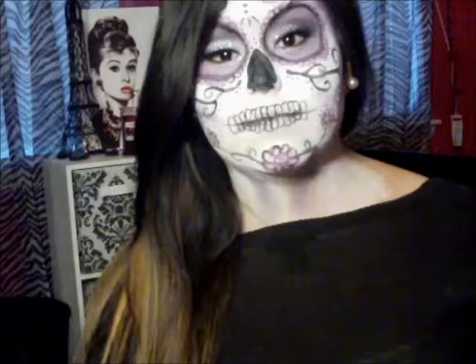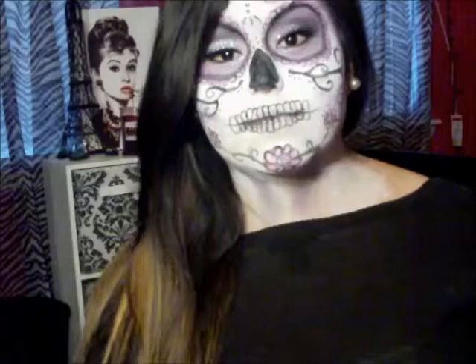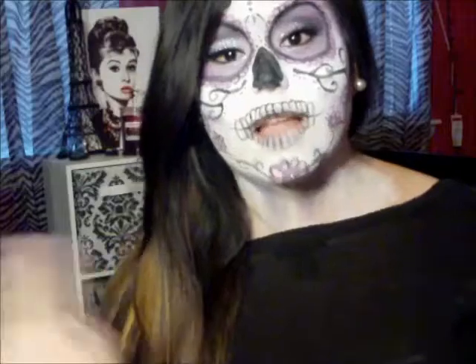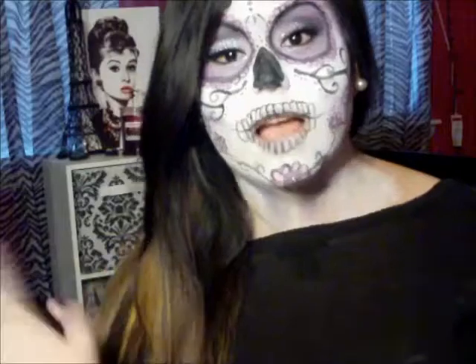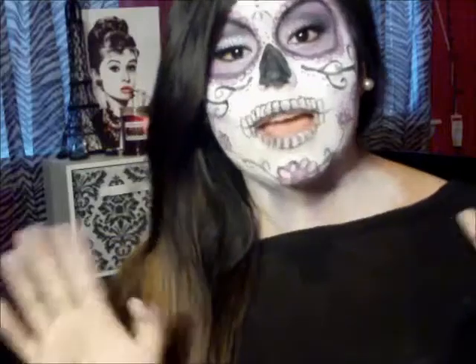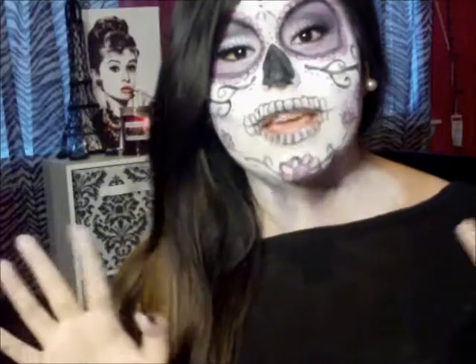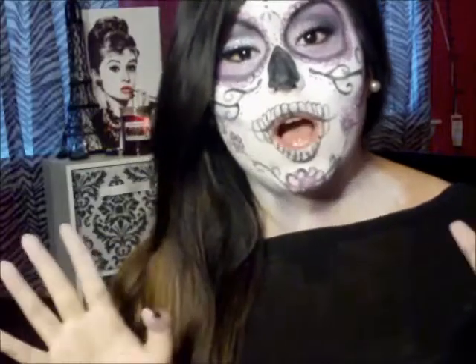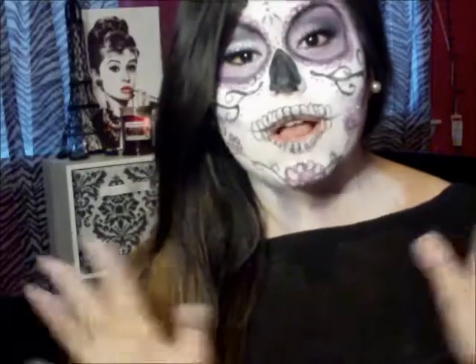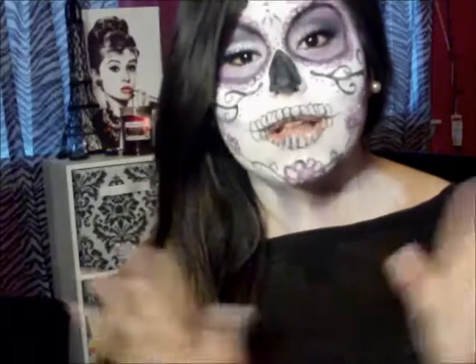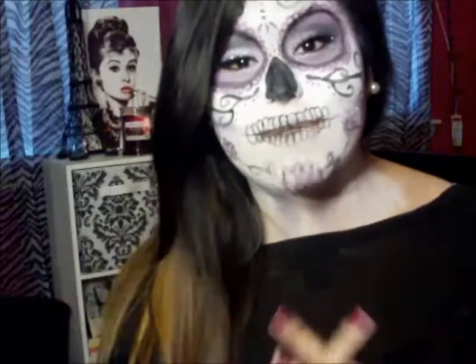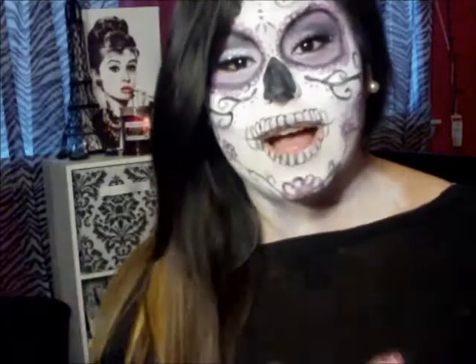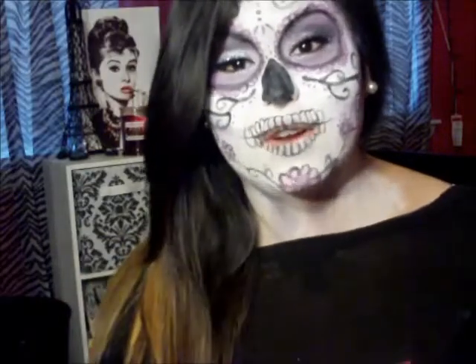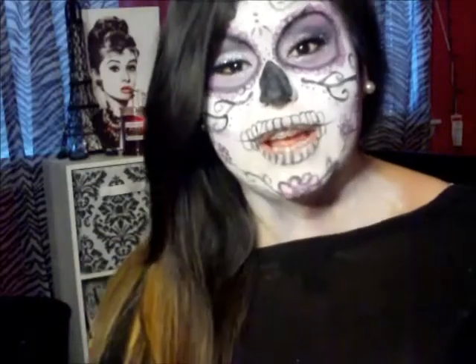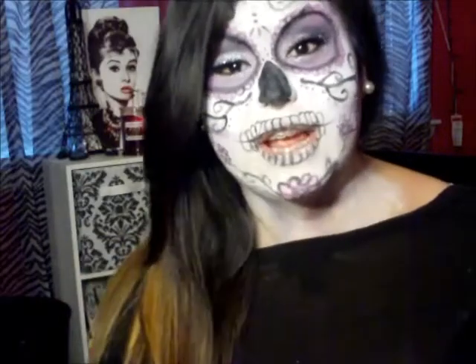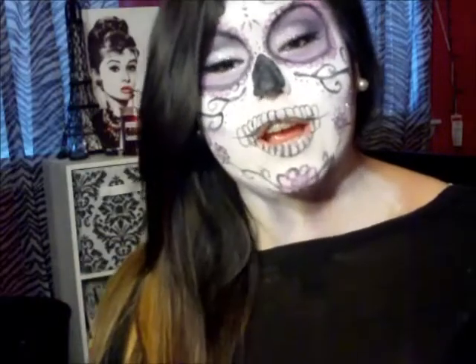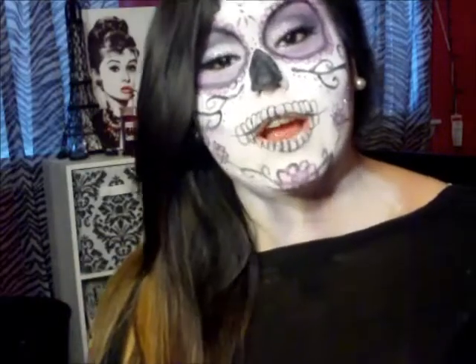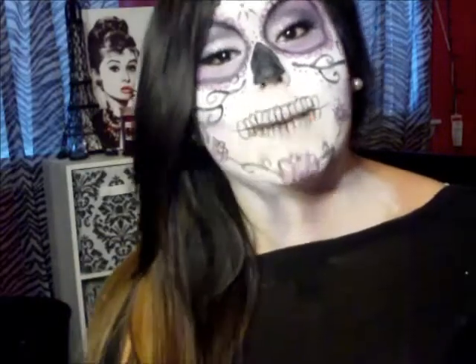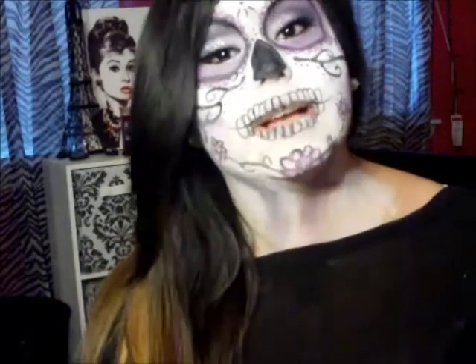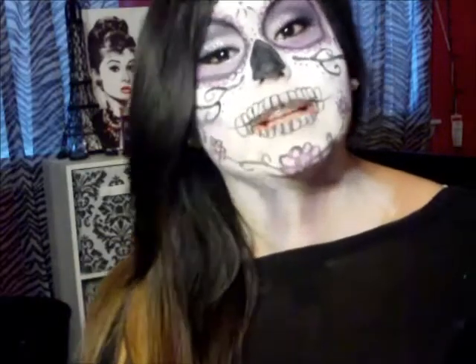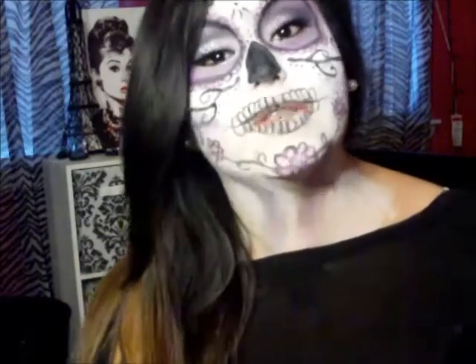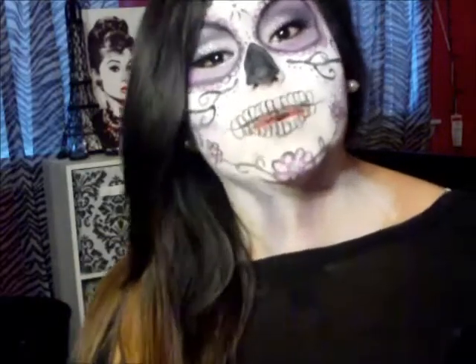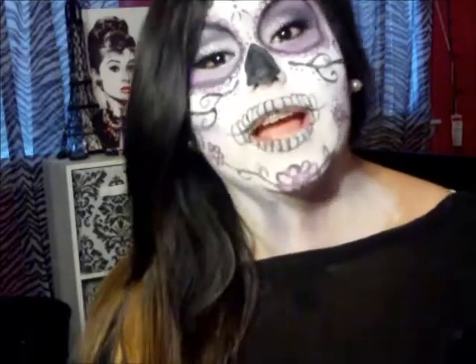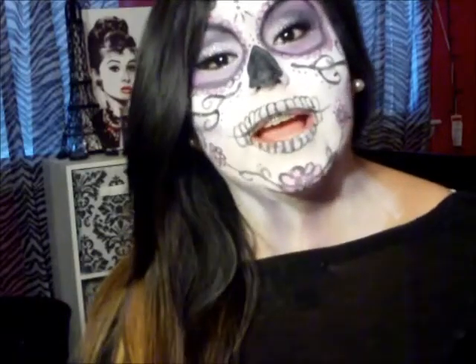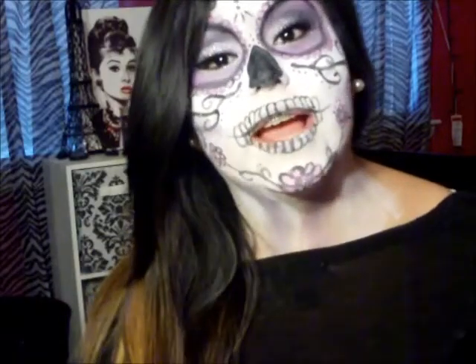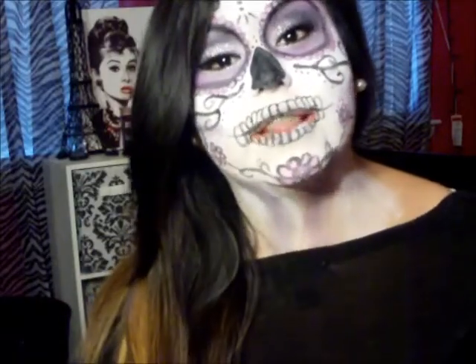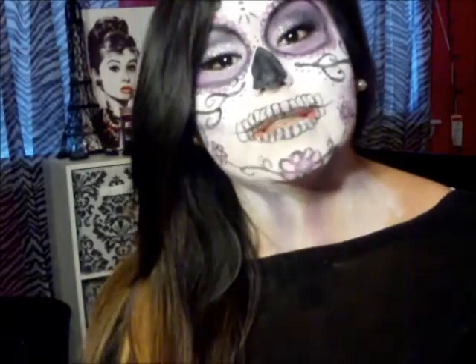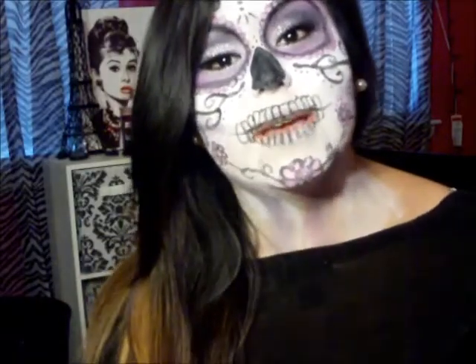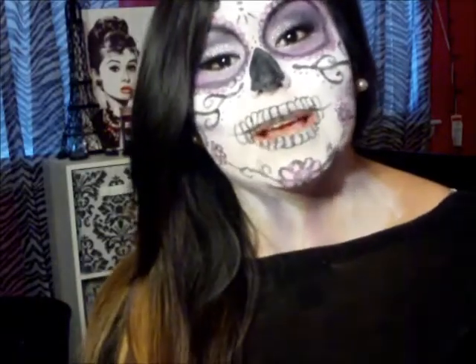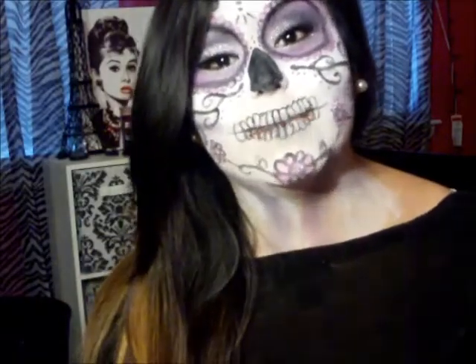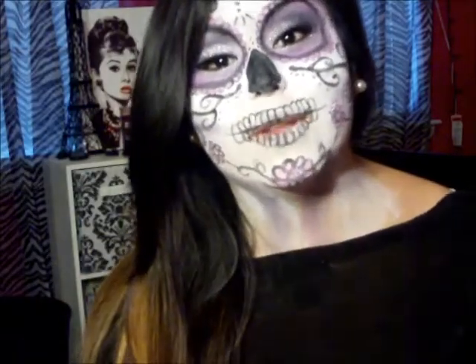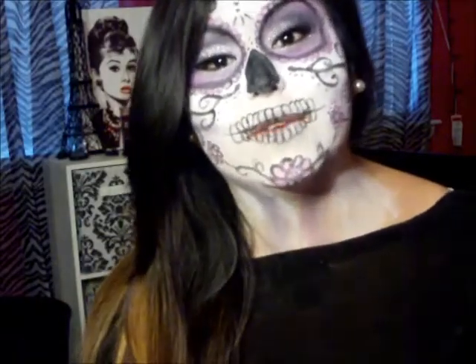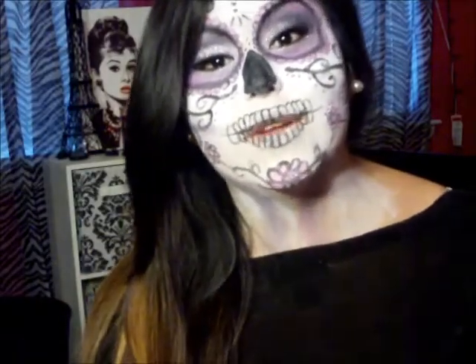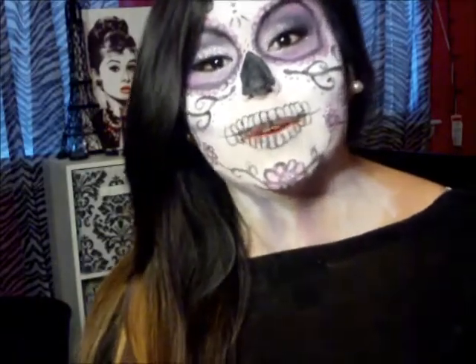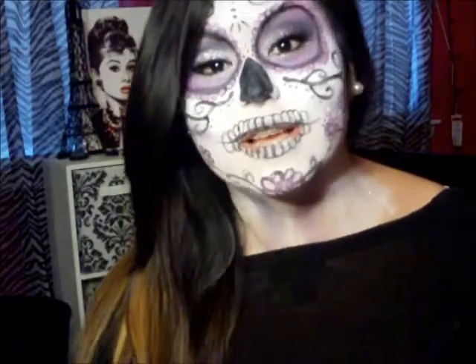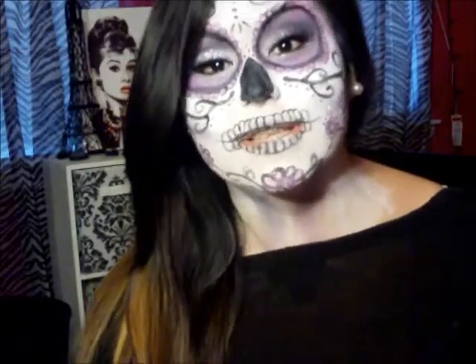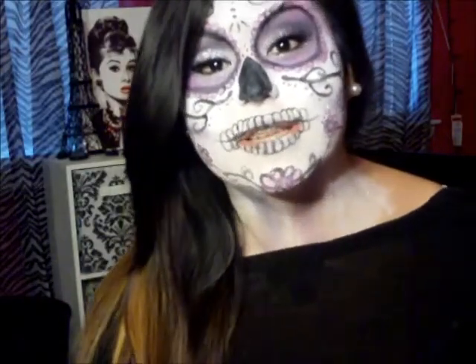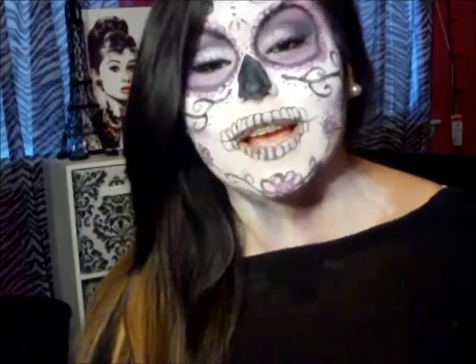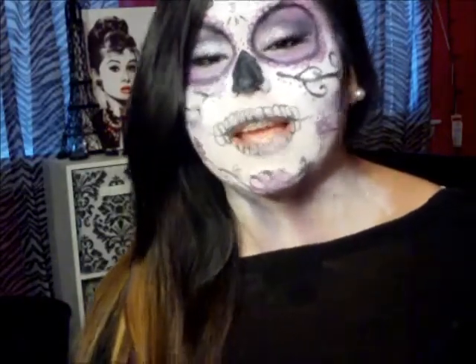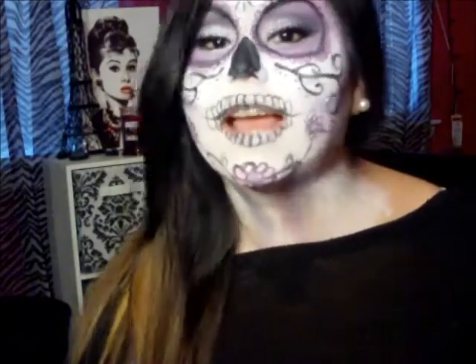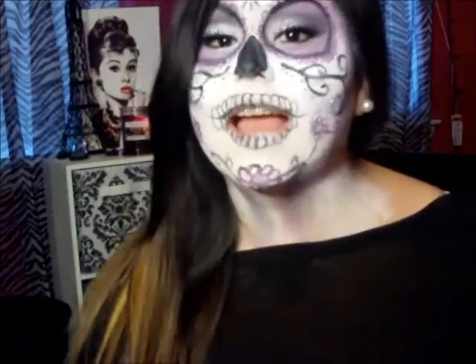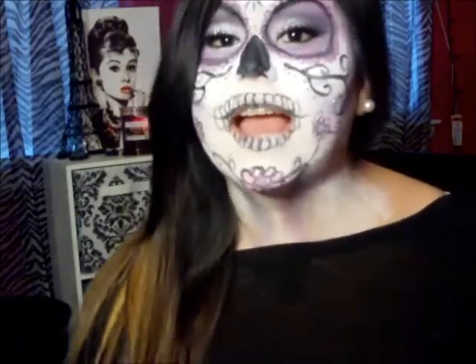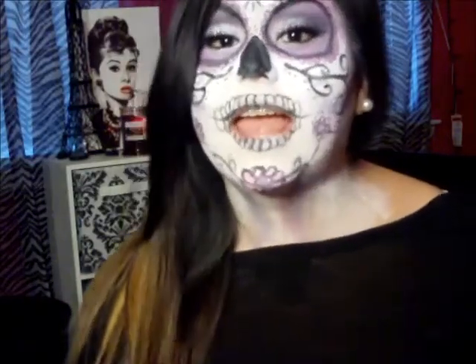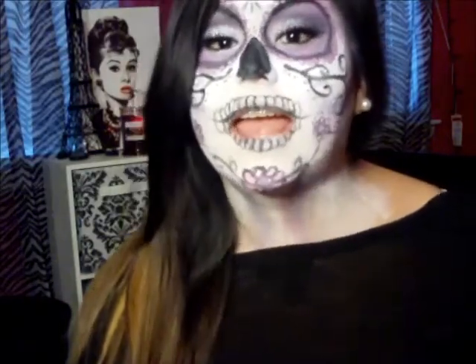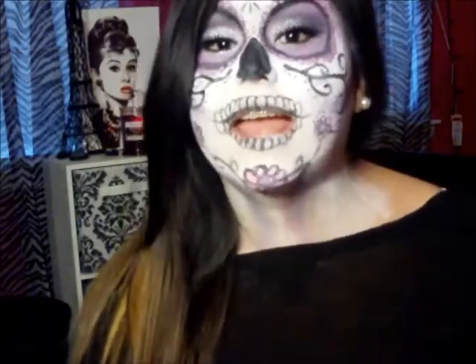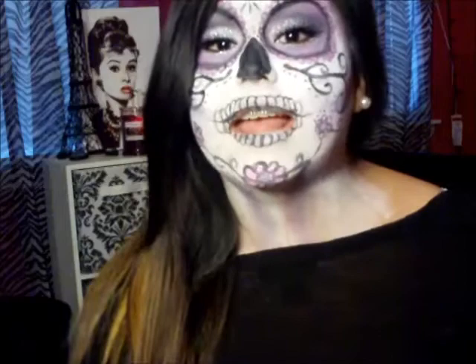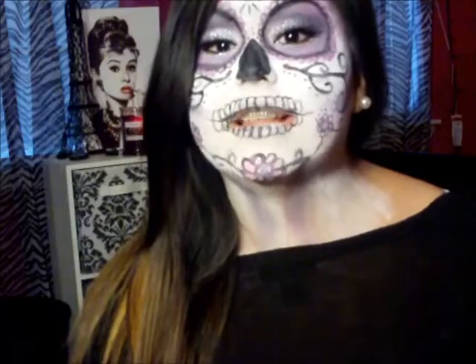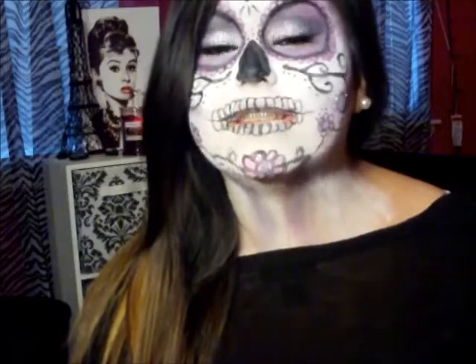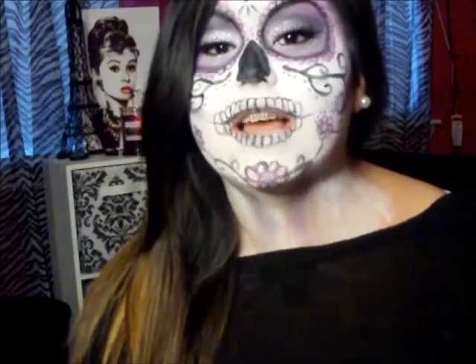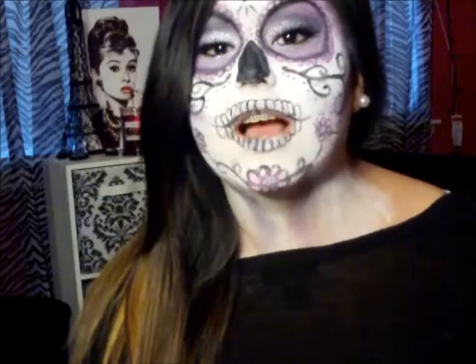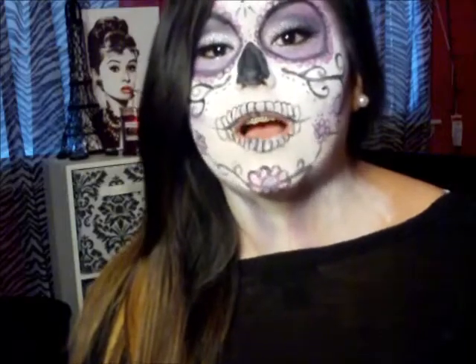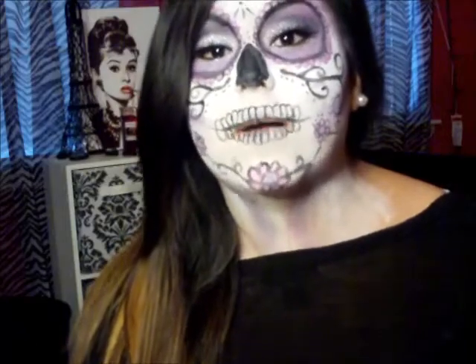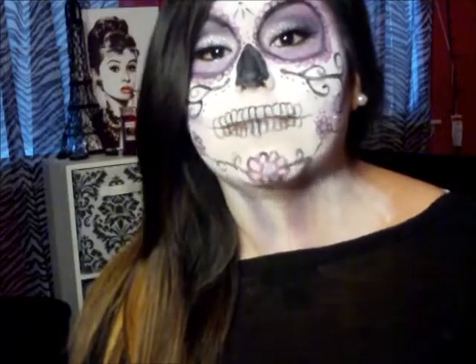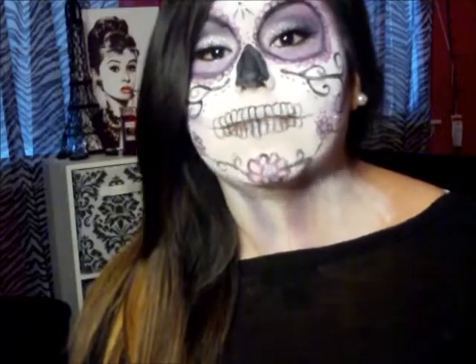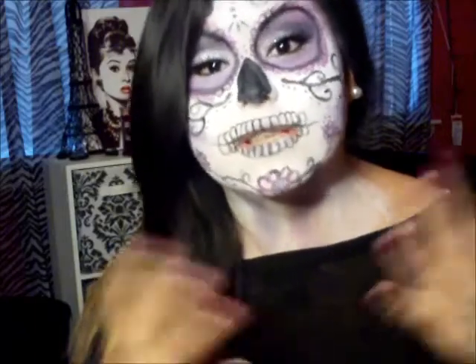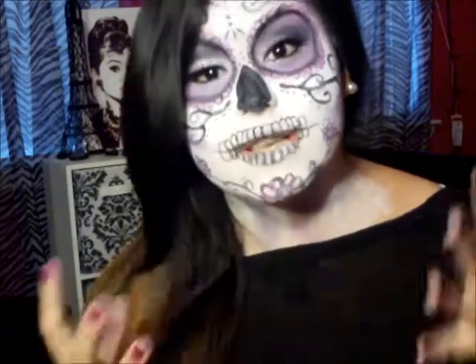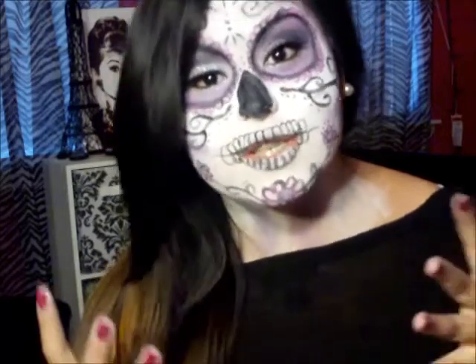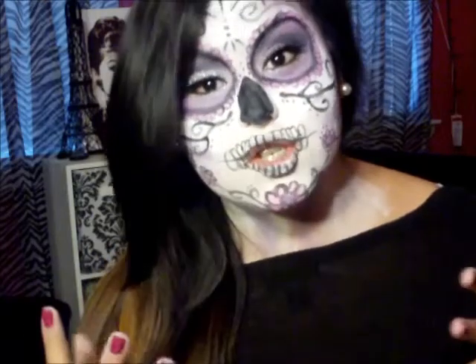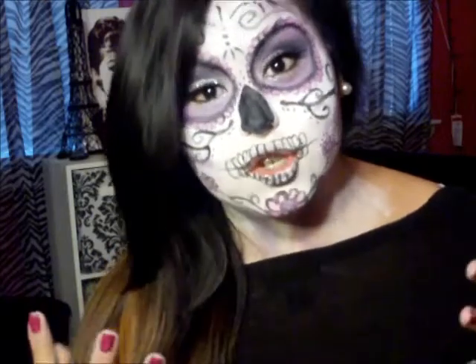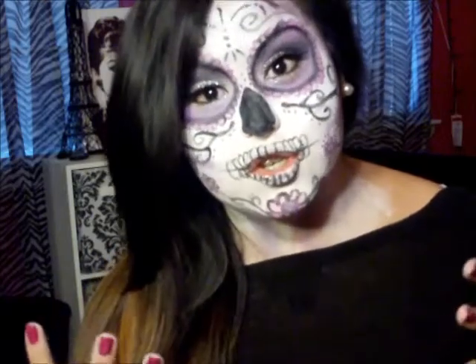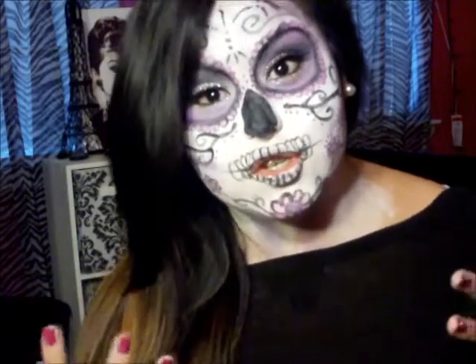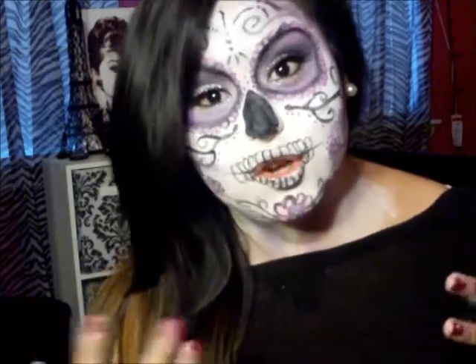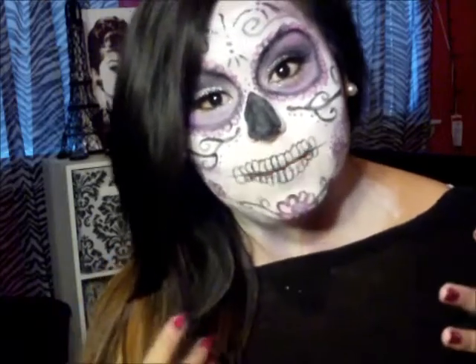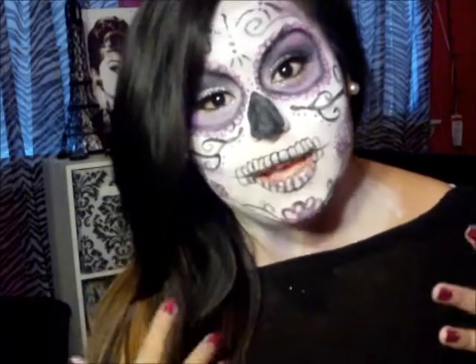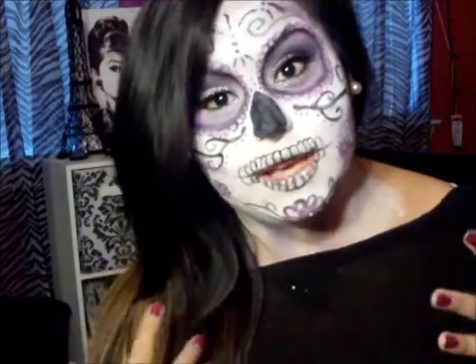Hey y'all, it's Valerie here. I did create this makeup look for you guys today, and this is a Sugar Skull makeup.